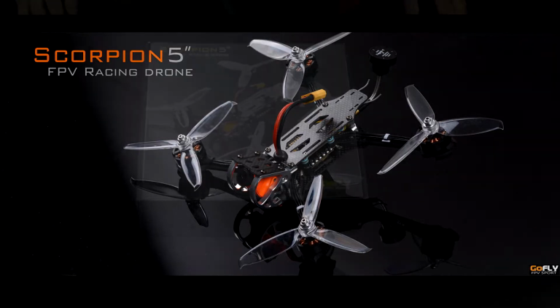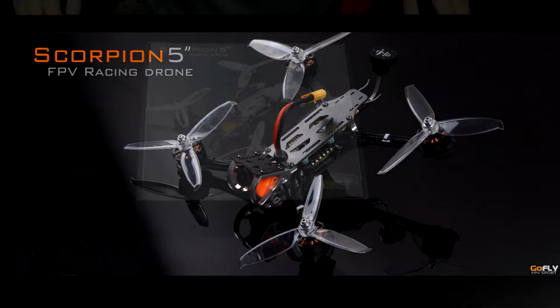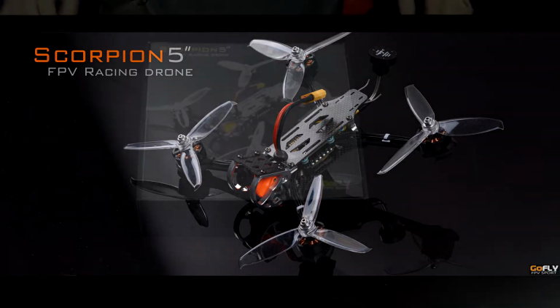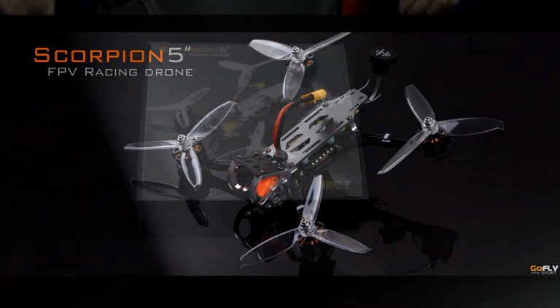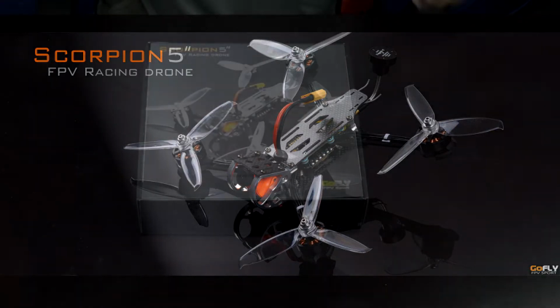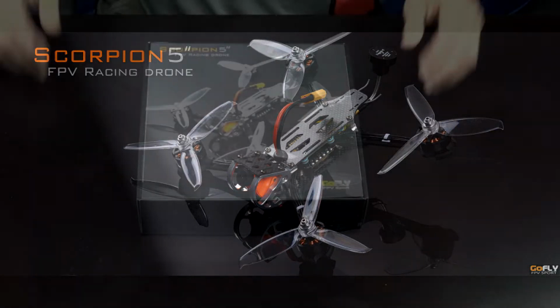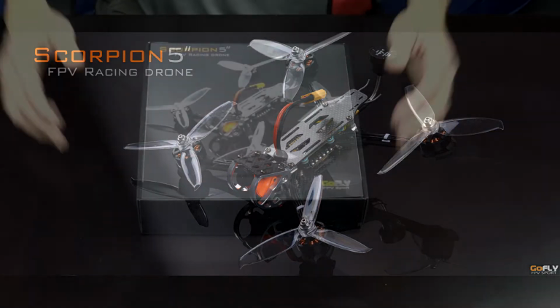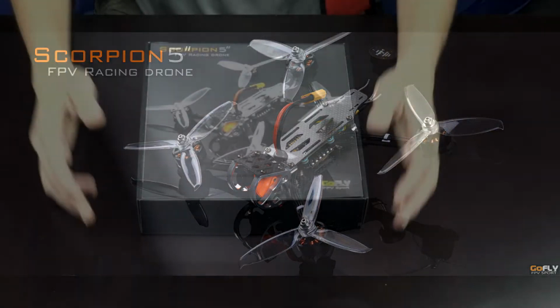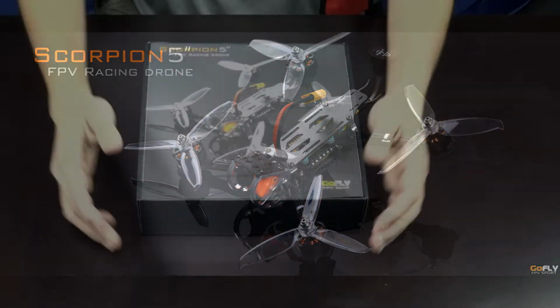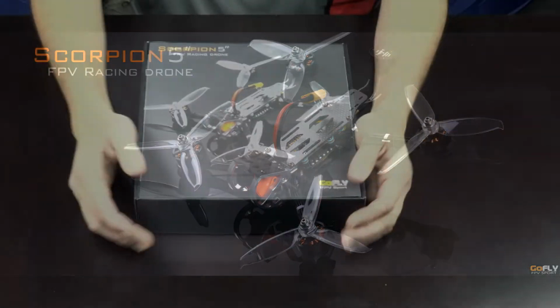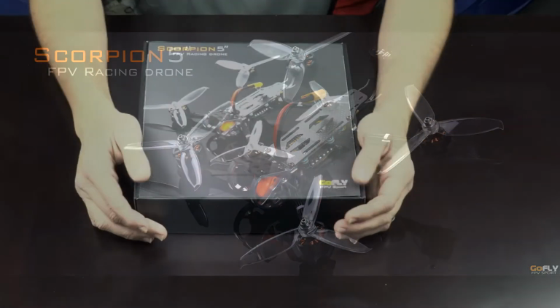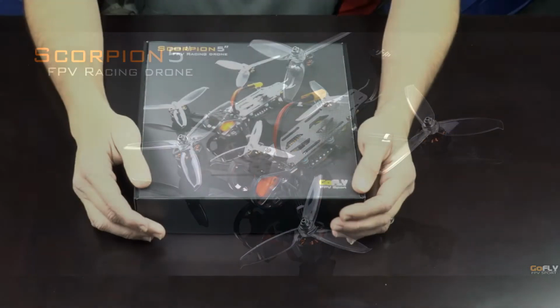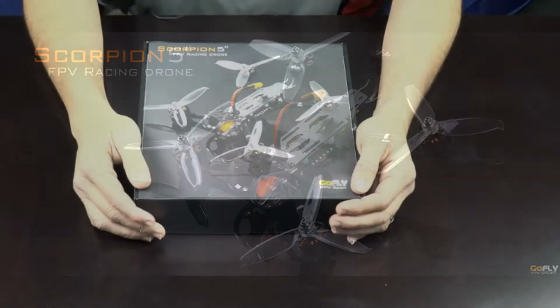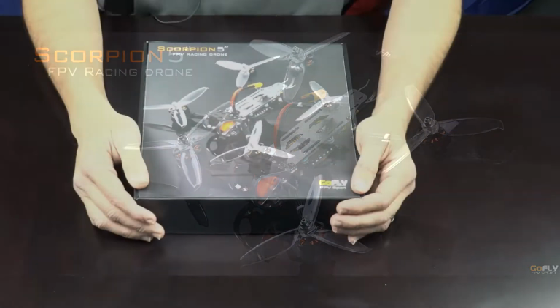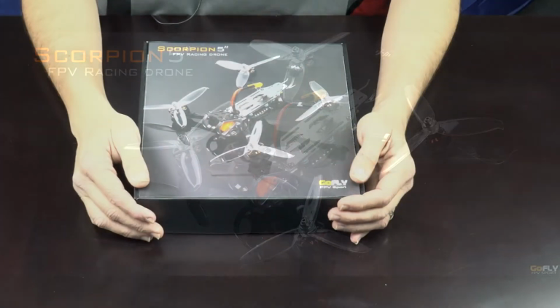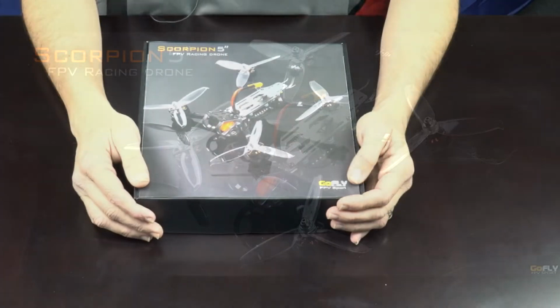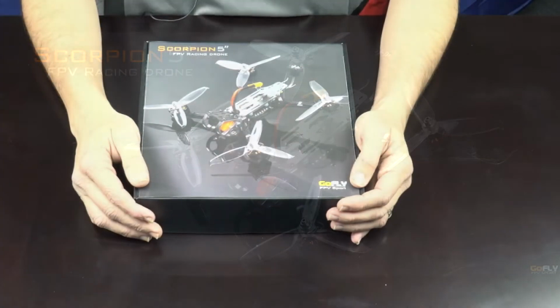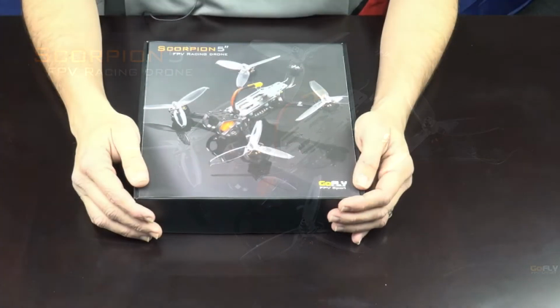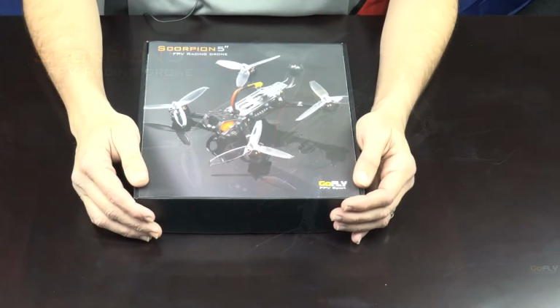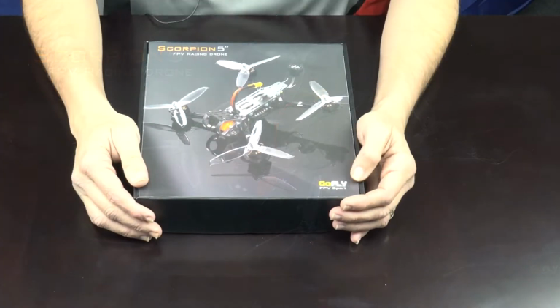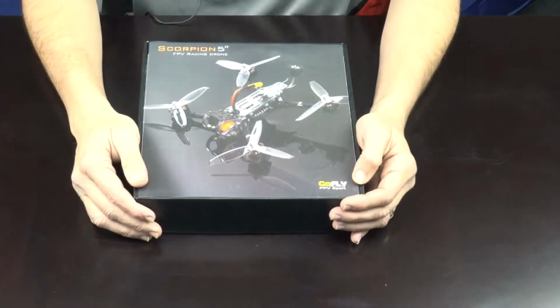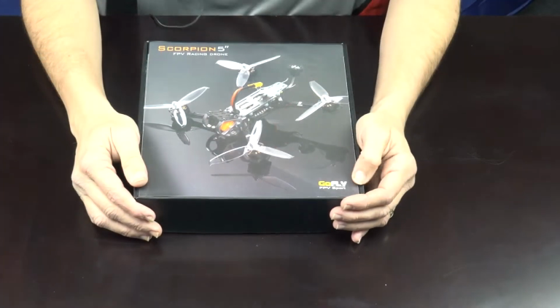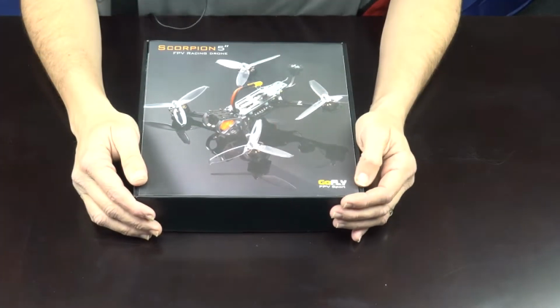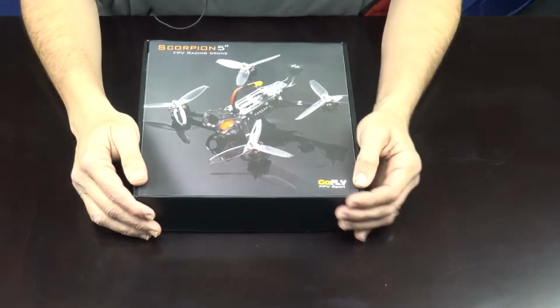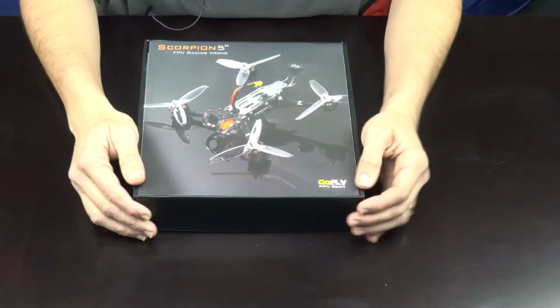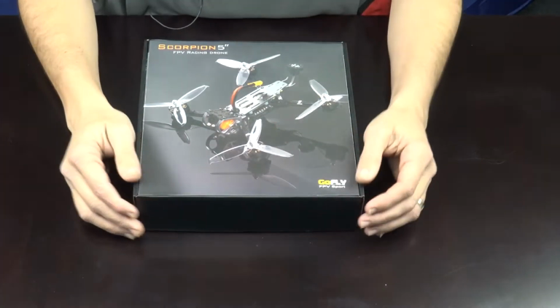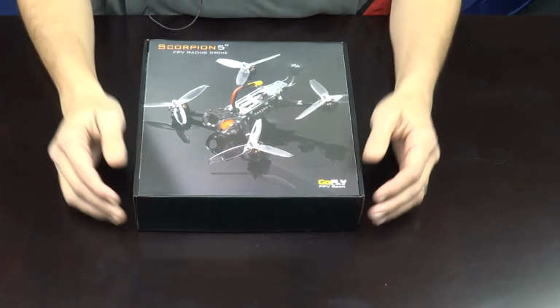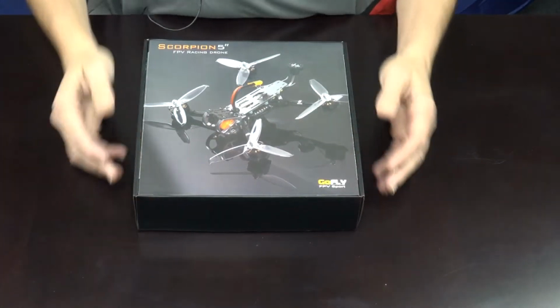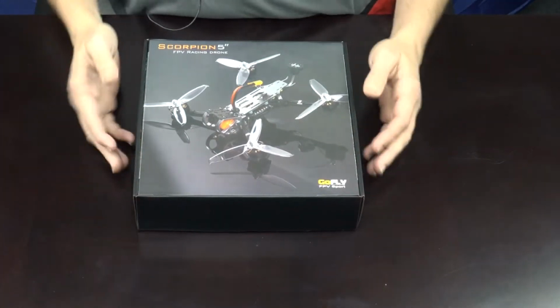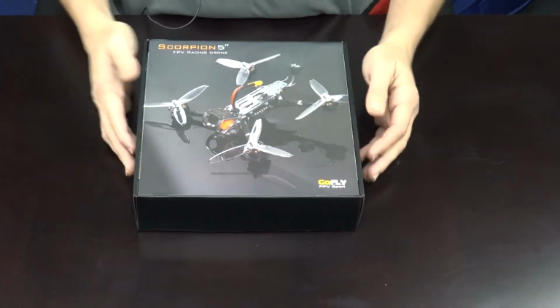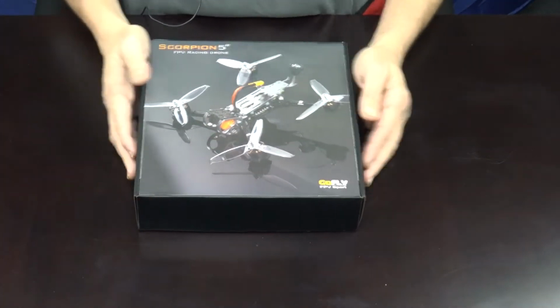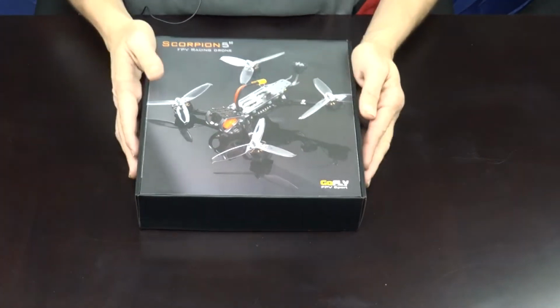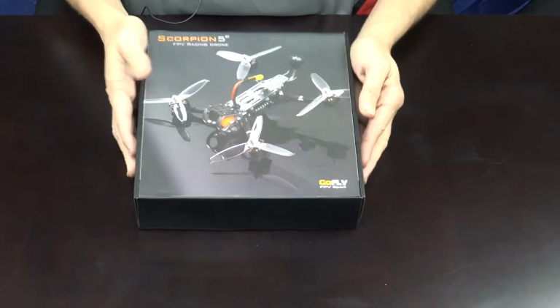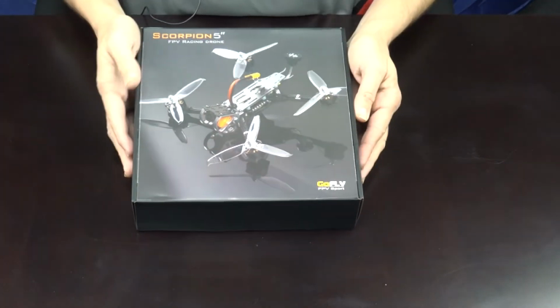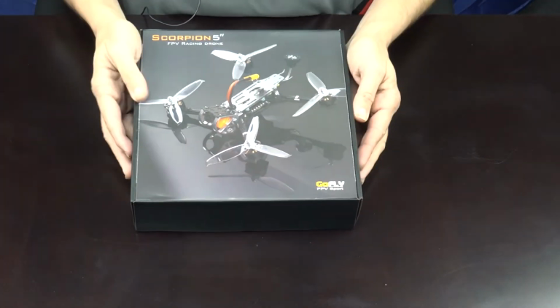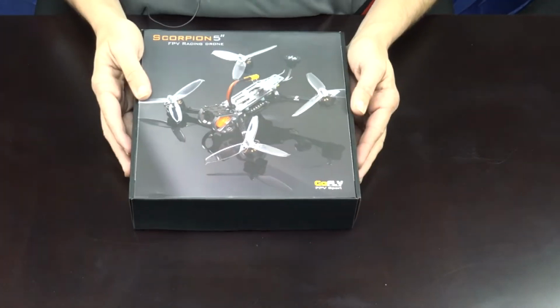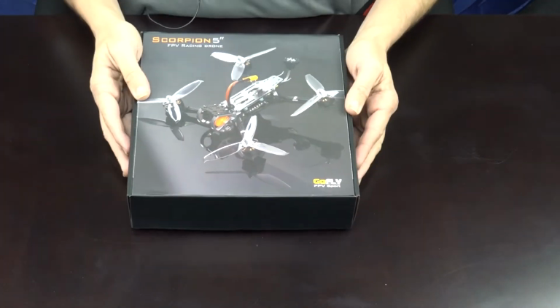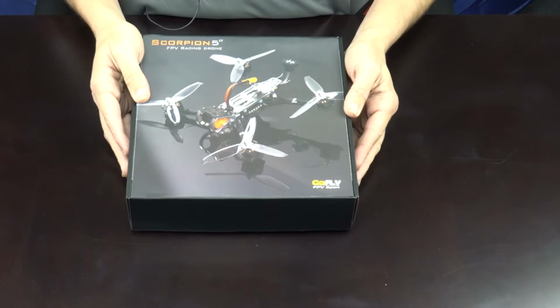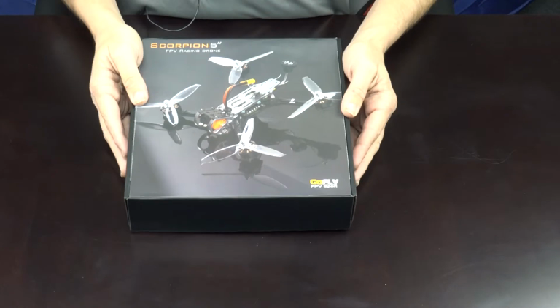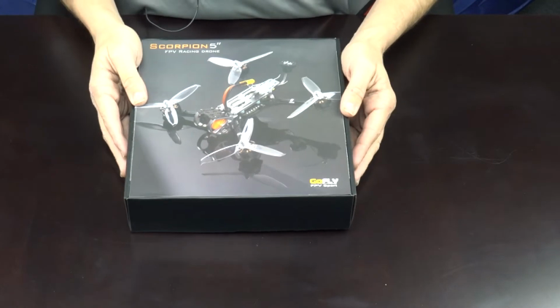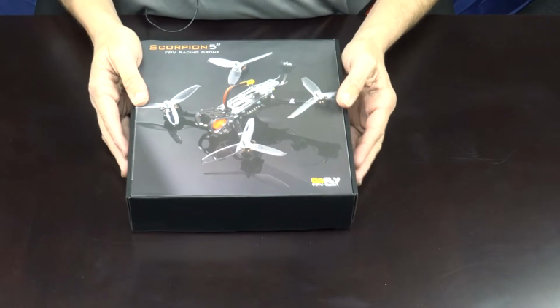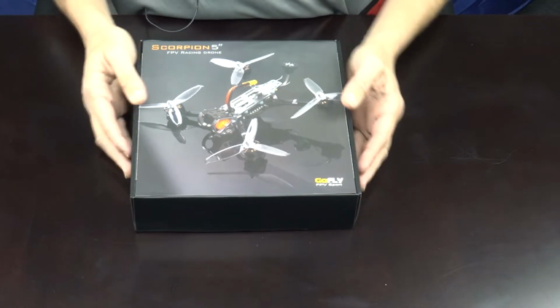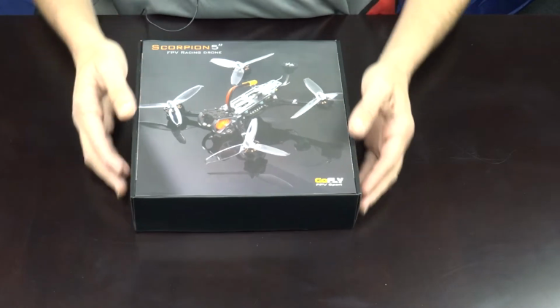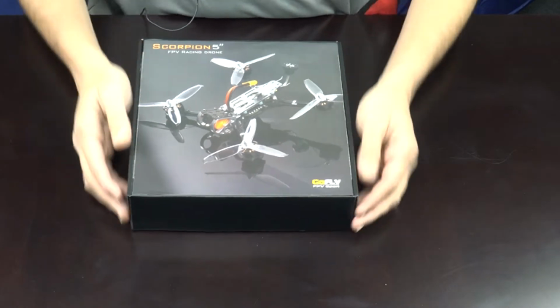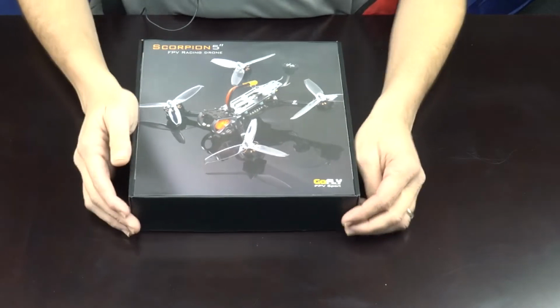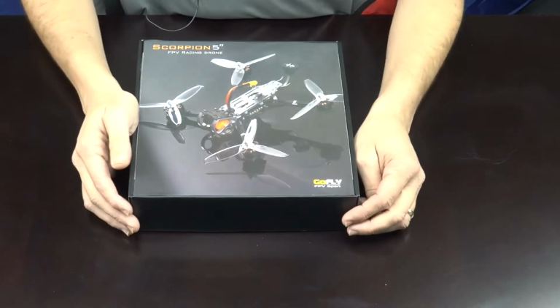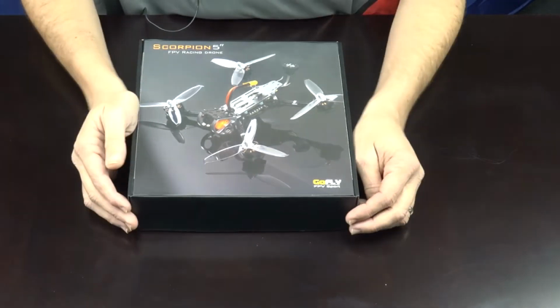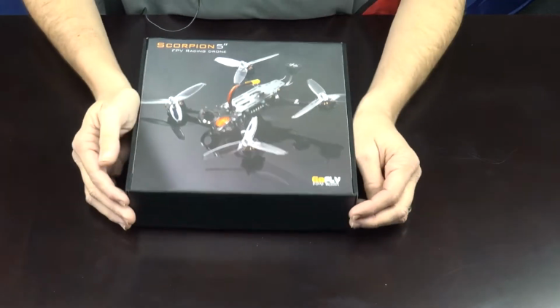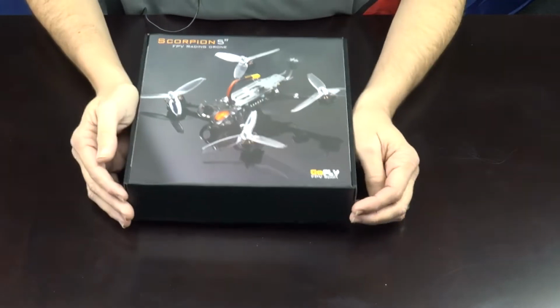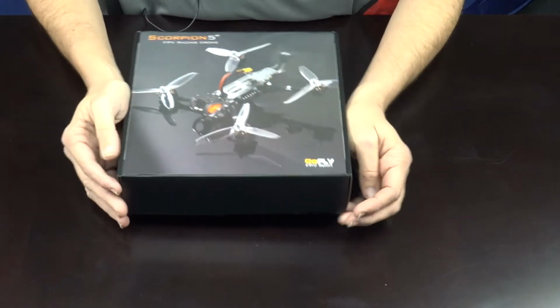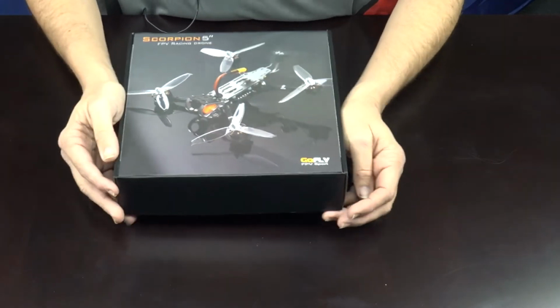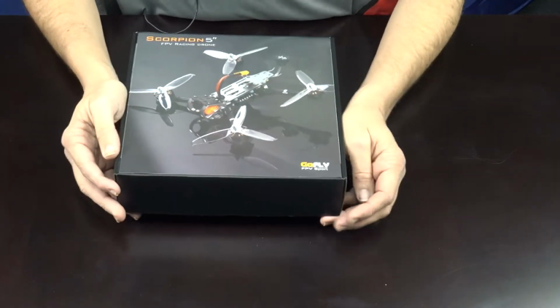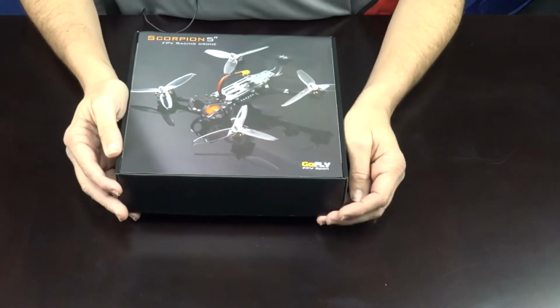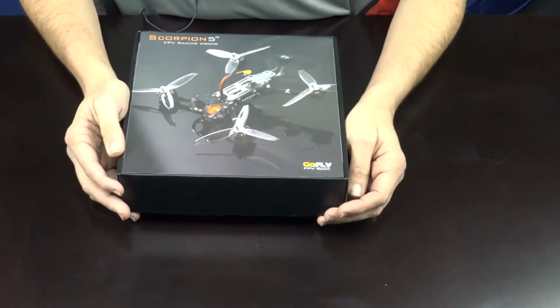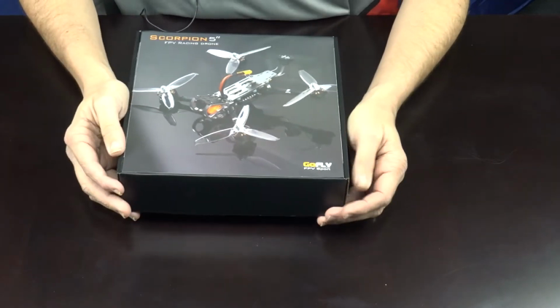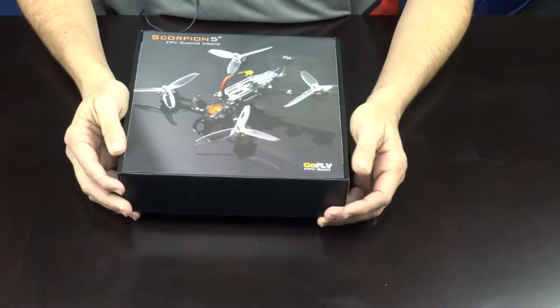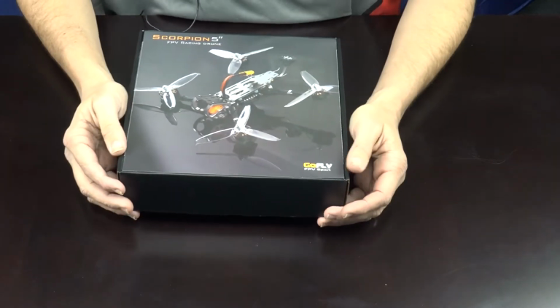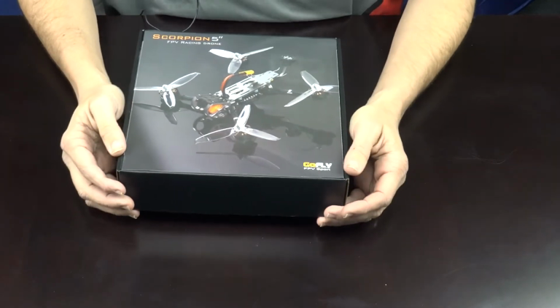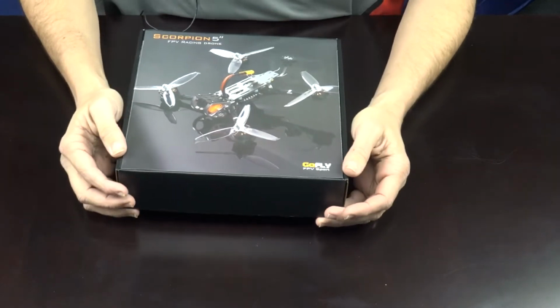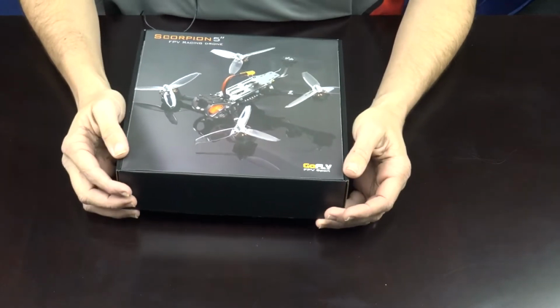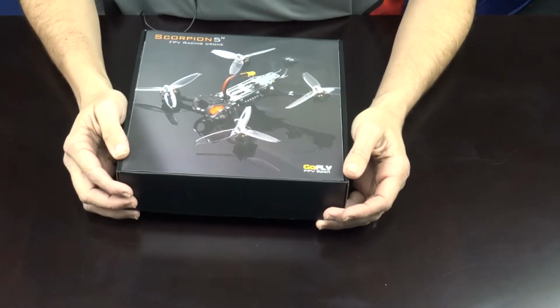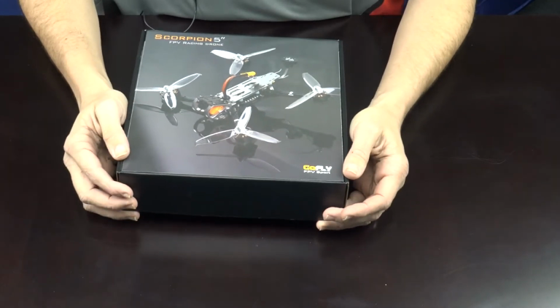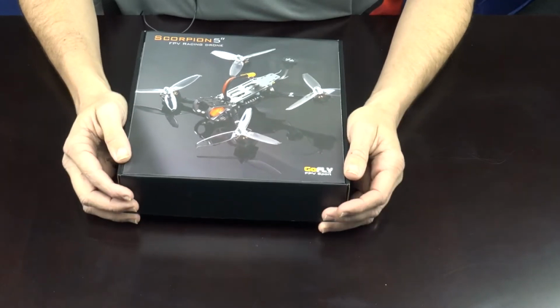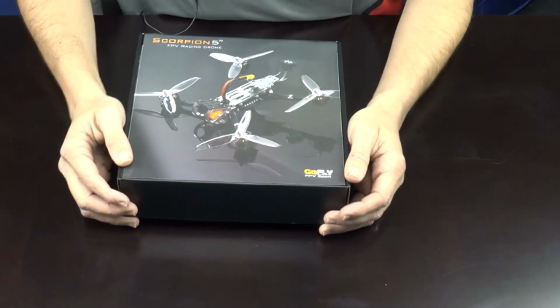Hello, this is Doug with BuddyRC. Today we're going to take a quick look at the Scorpion 5-inch FPV Racing Quad by GoFly.